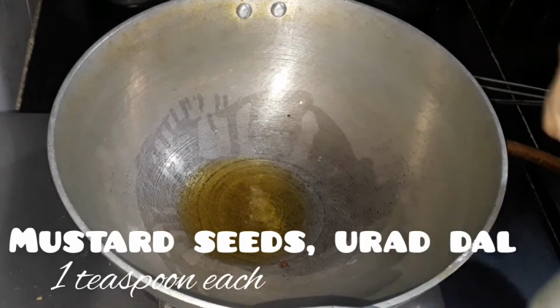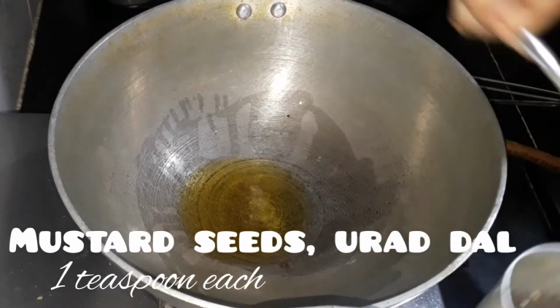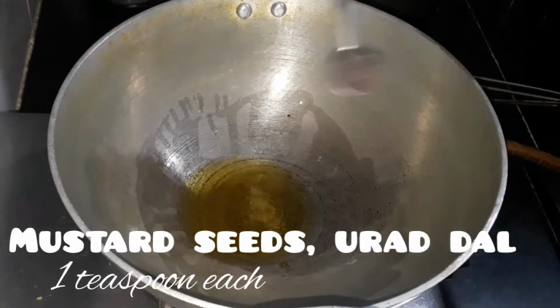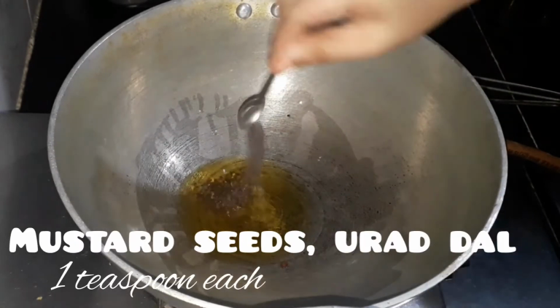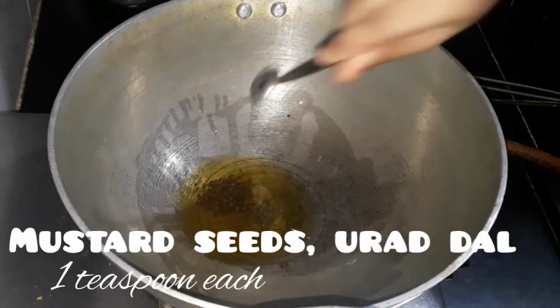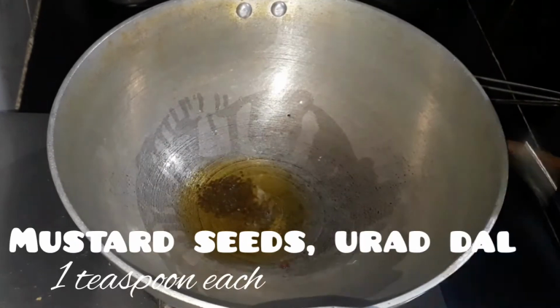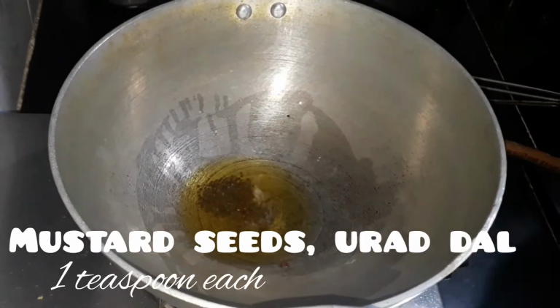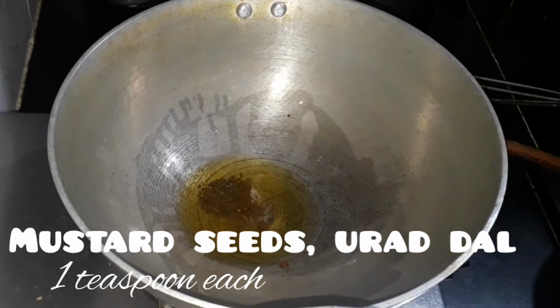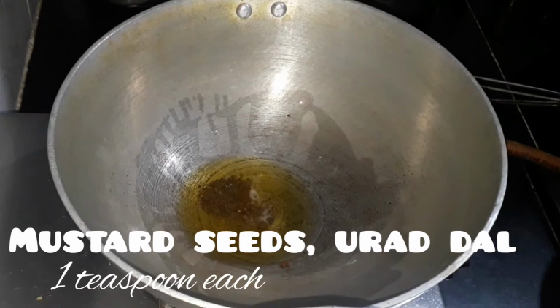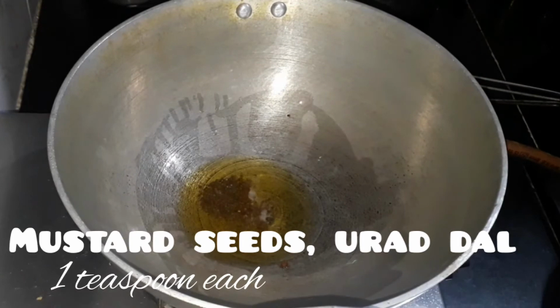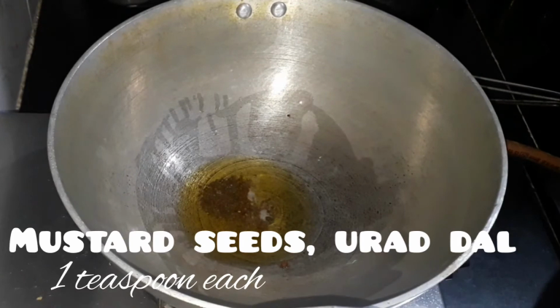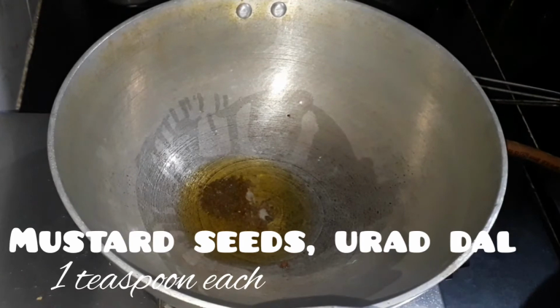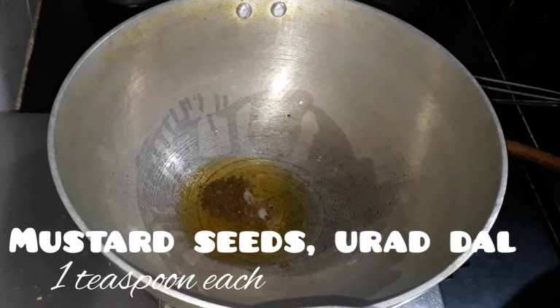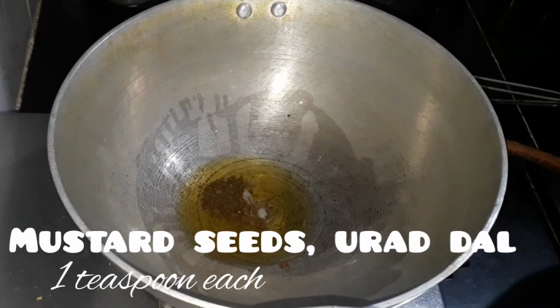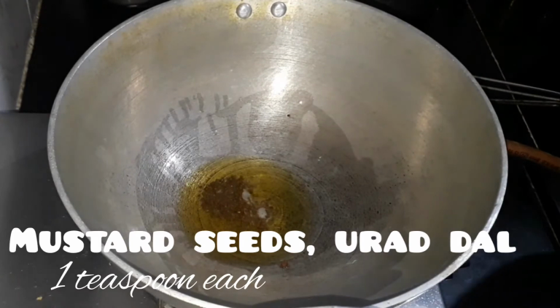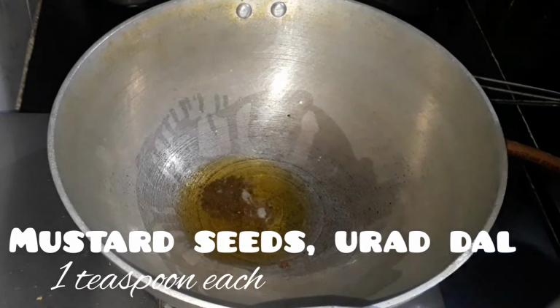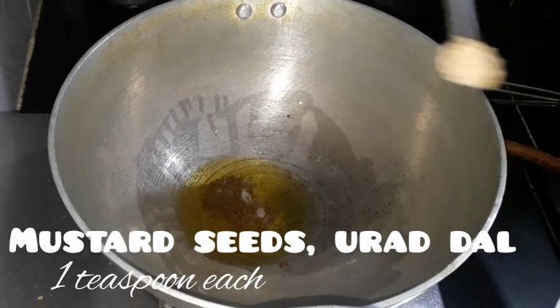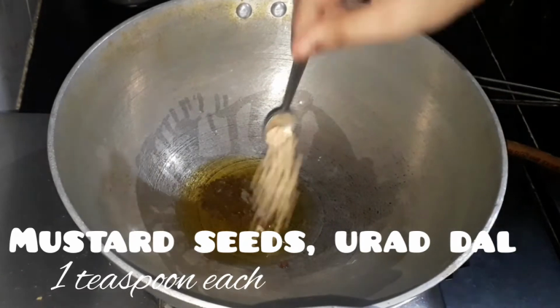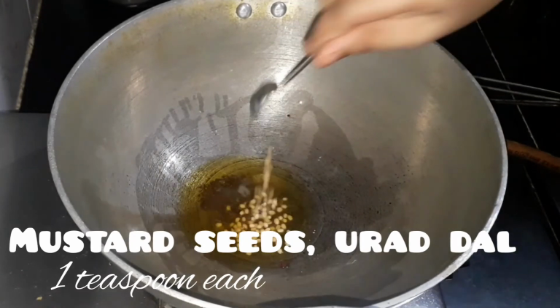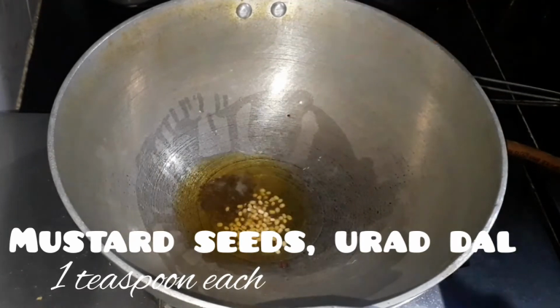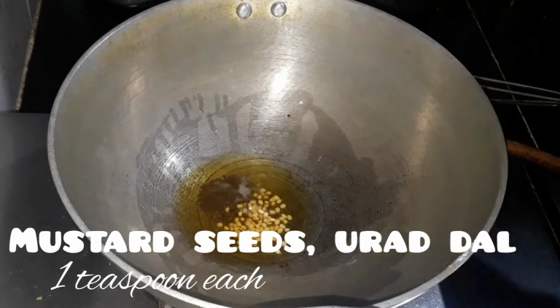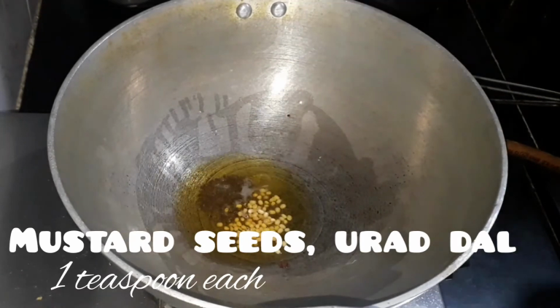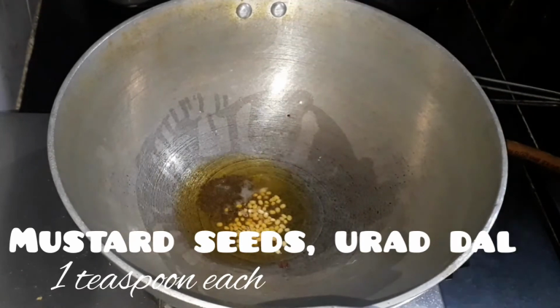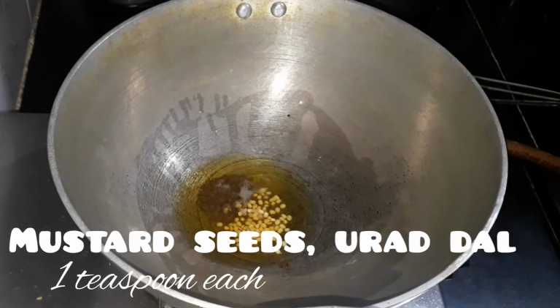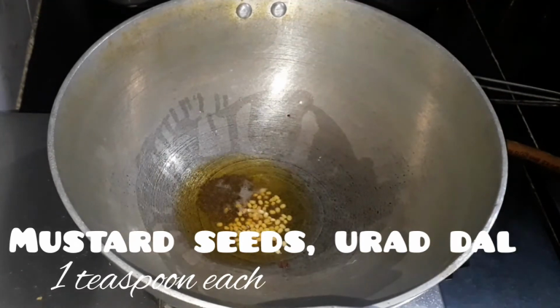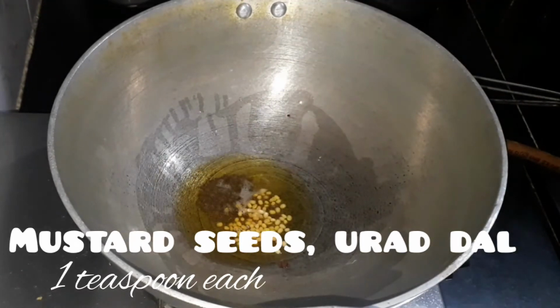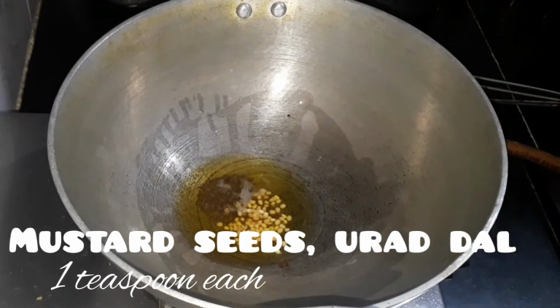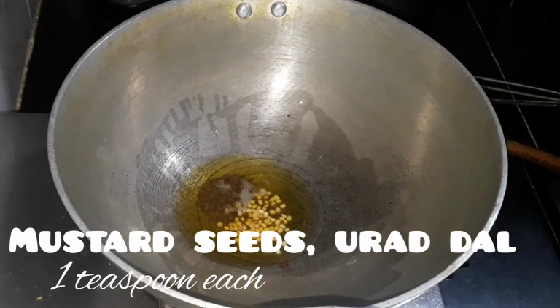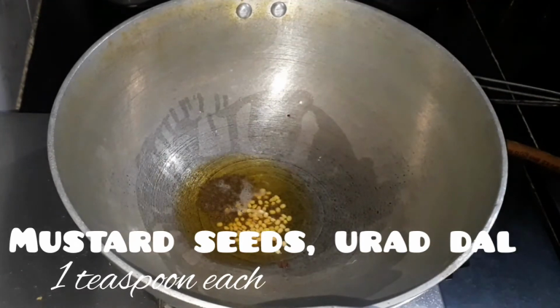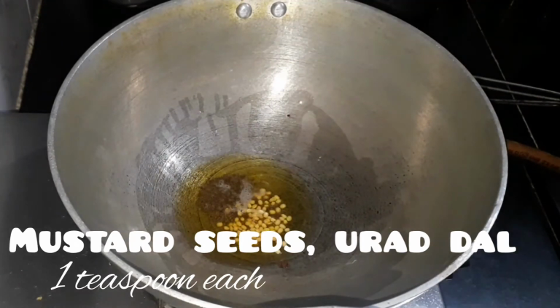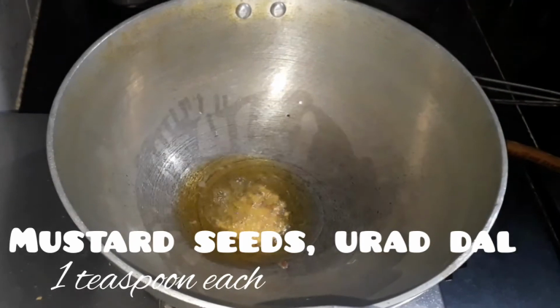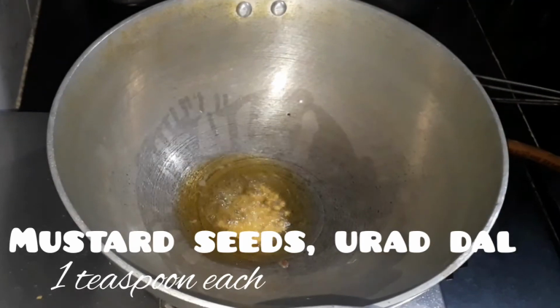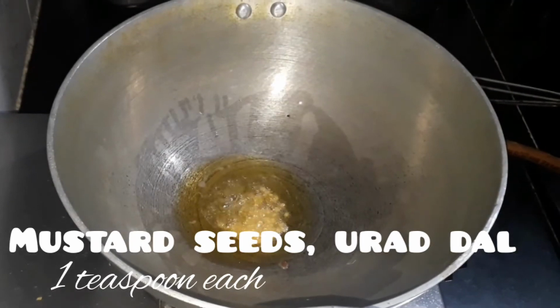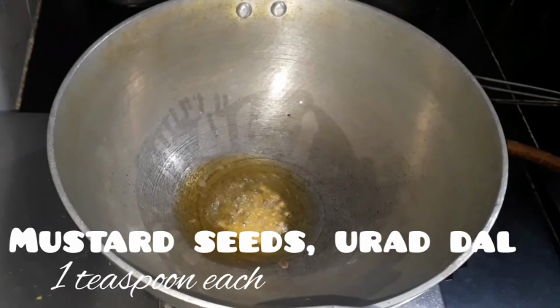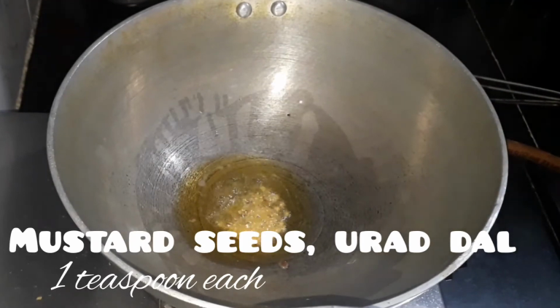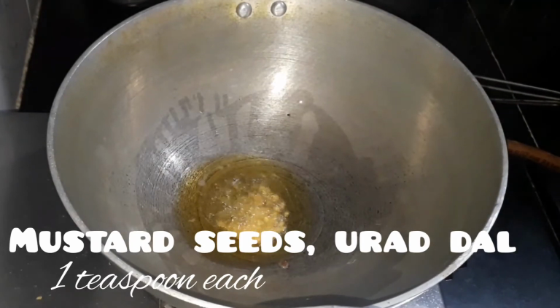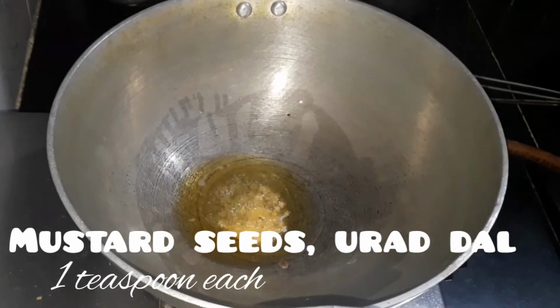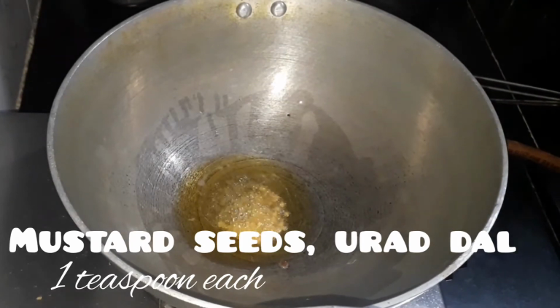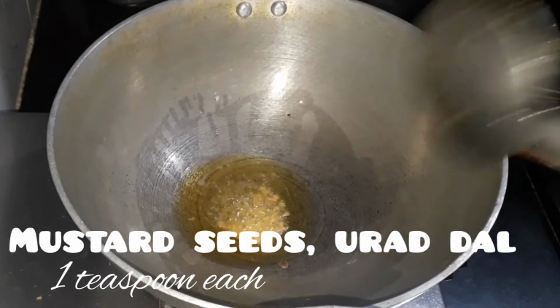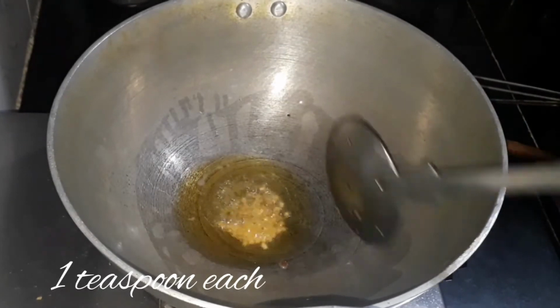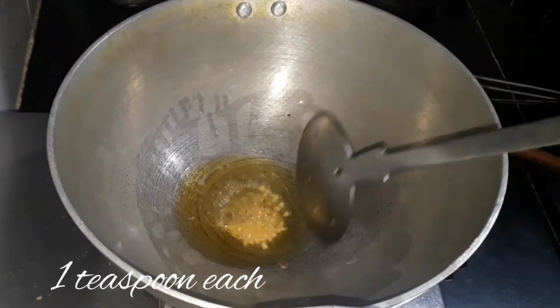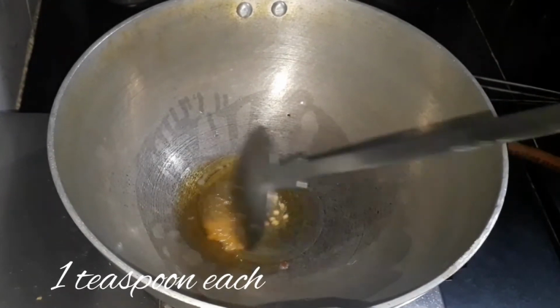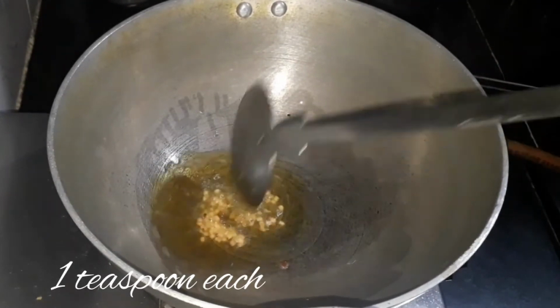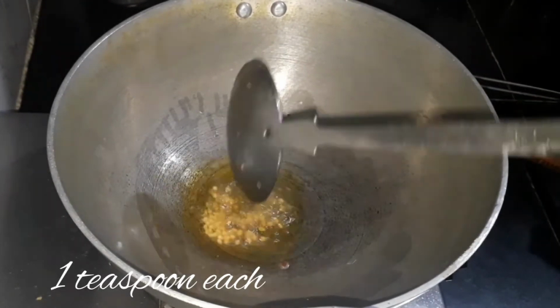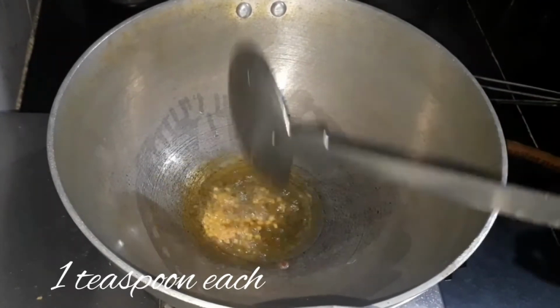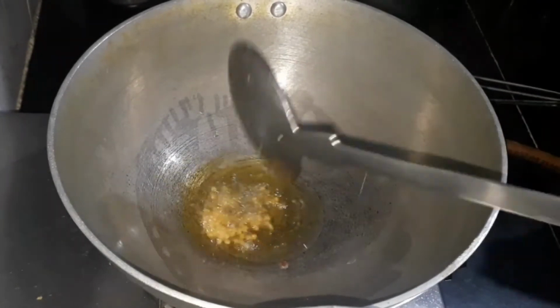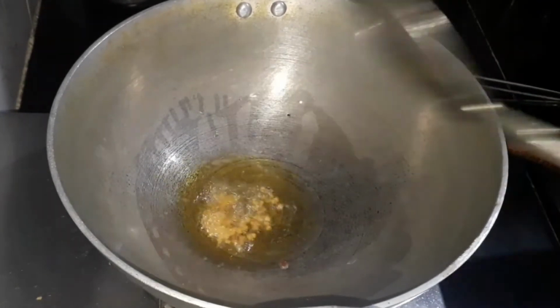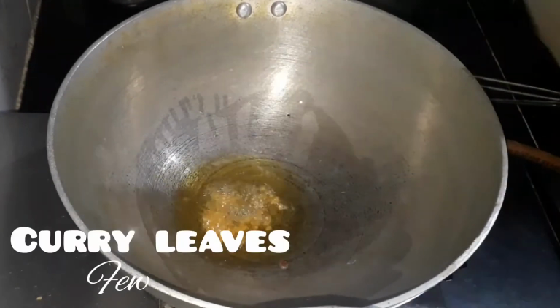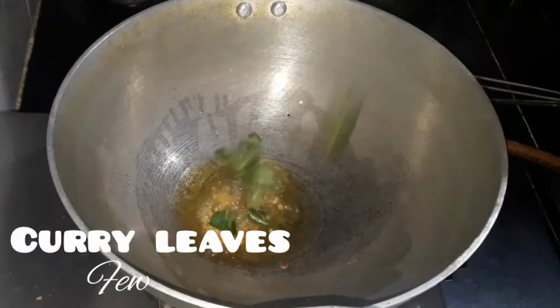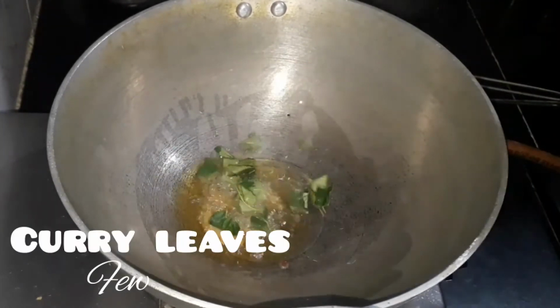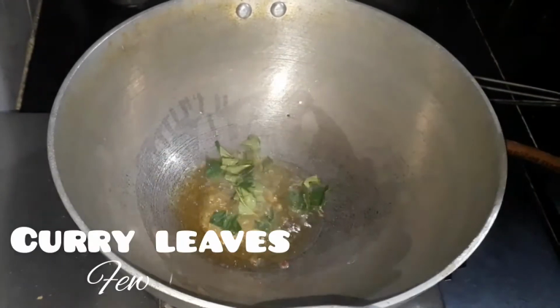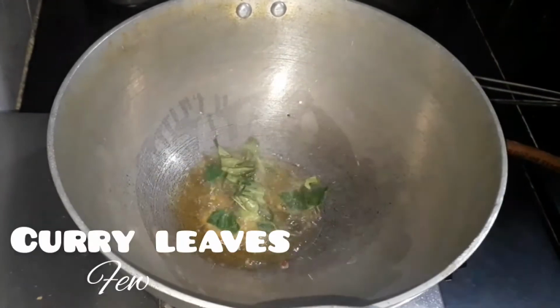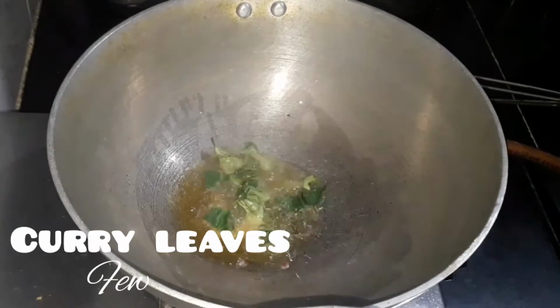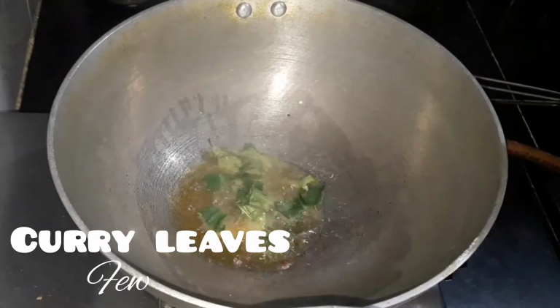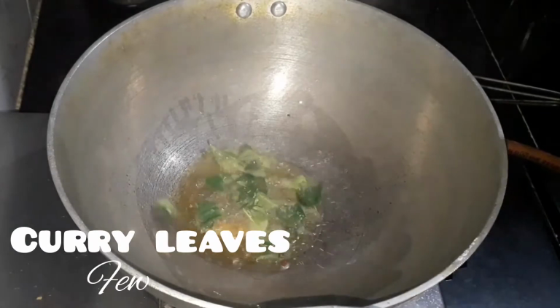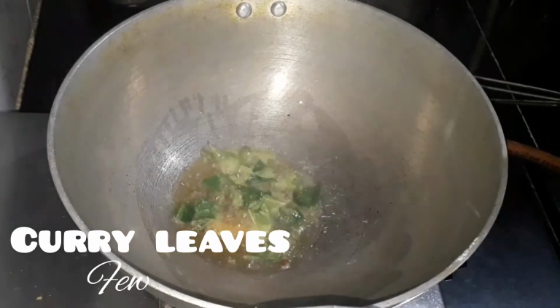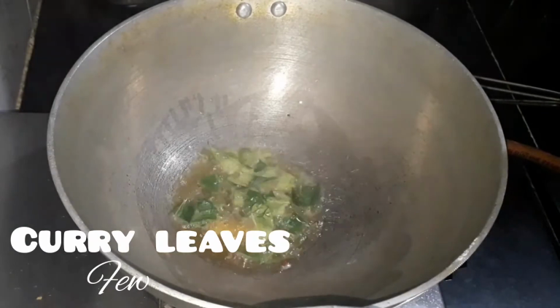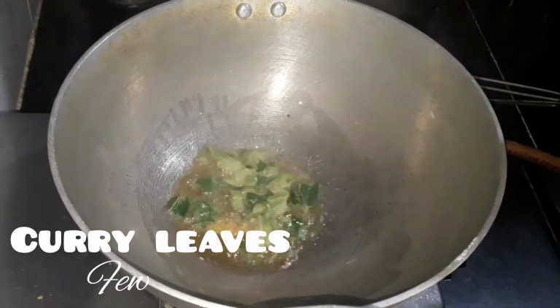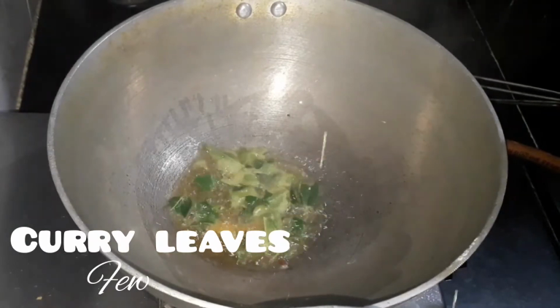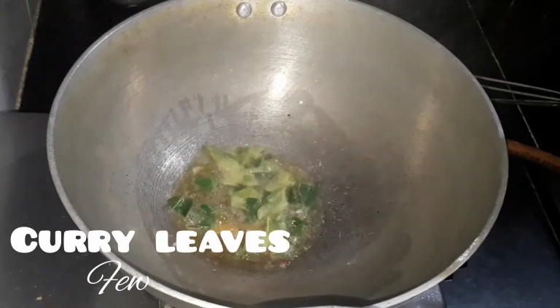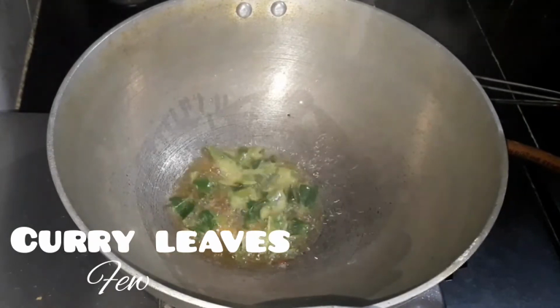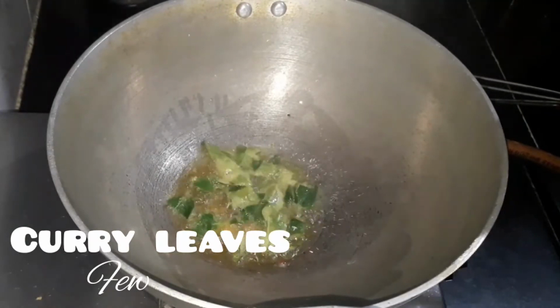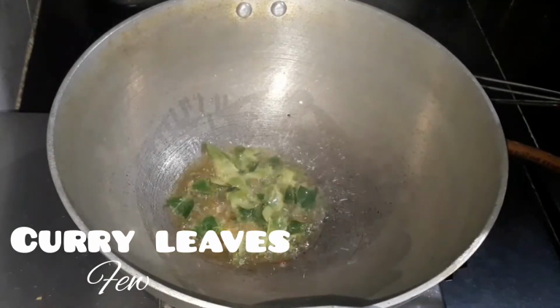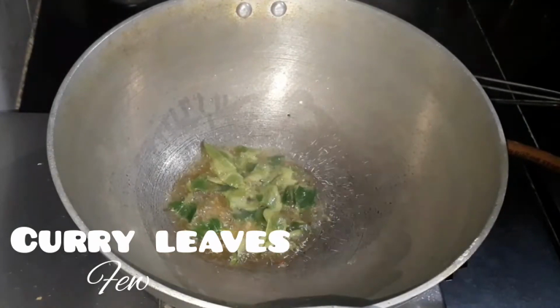Add one teaspoon of mustard seeds and one teaspoon of urad dal. Let it splatter, then add a few curry leaves.